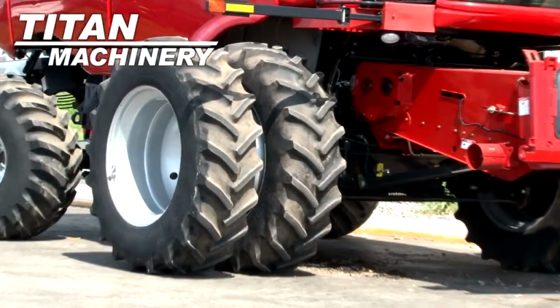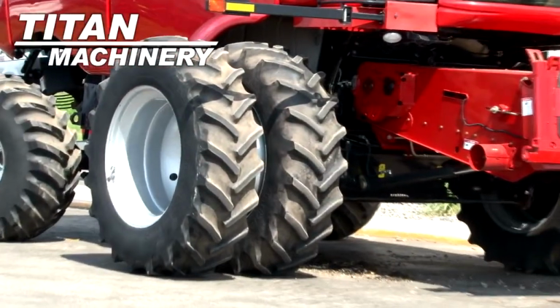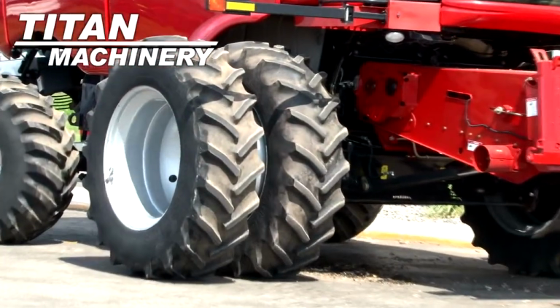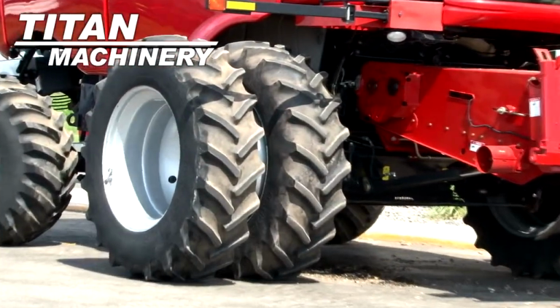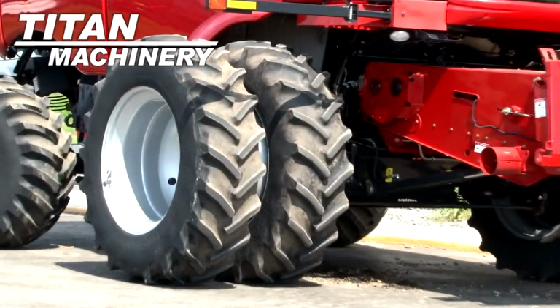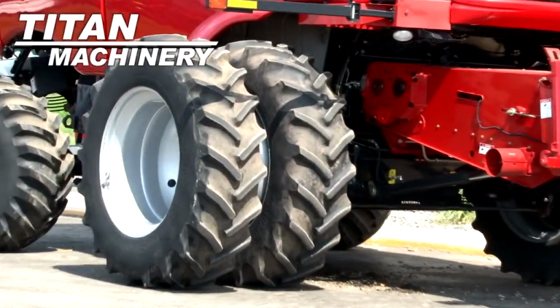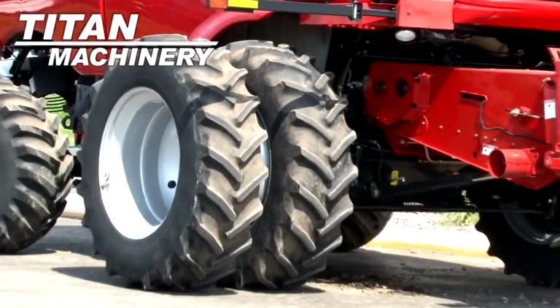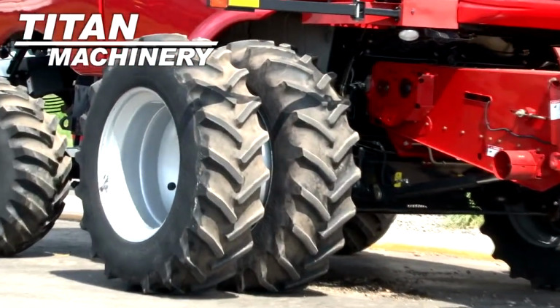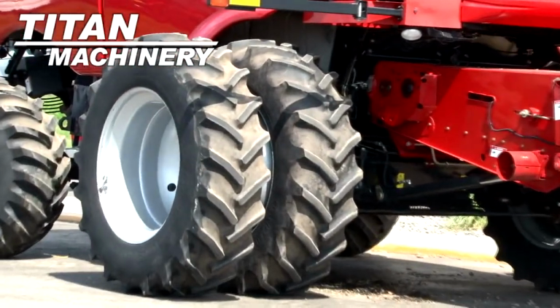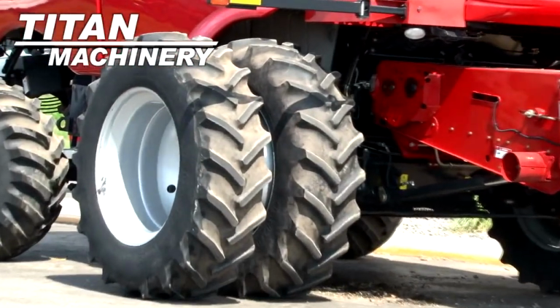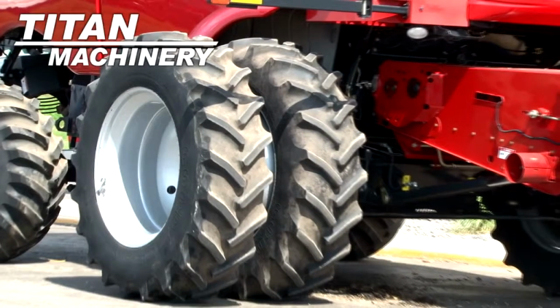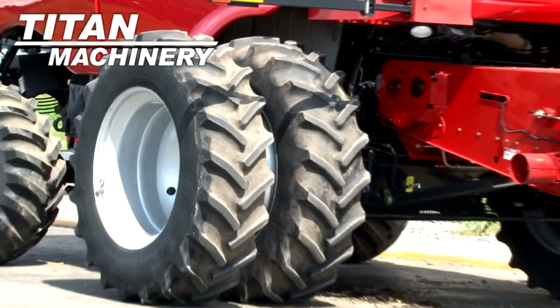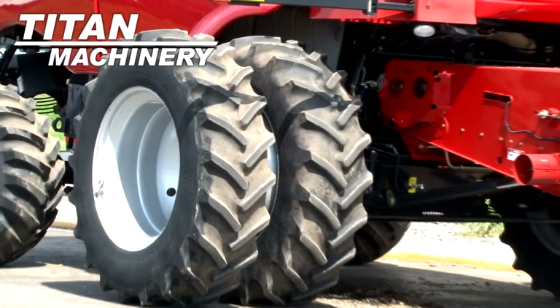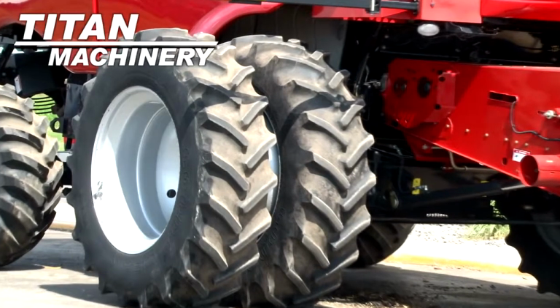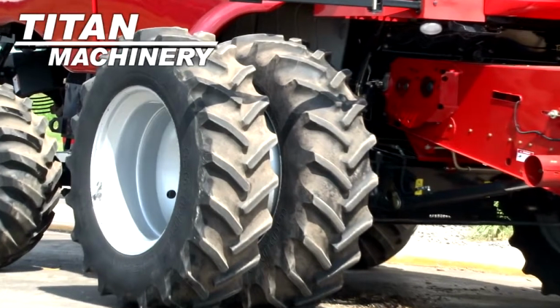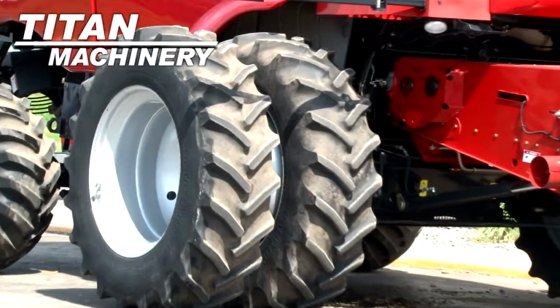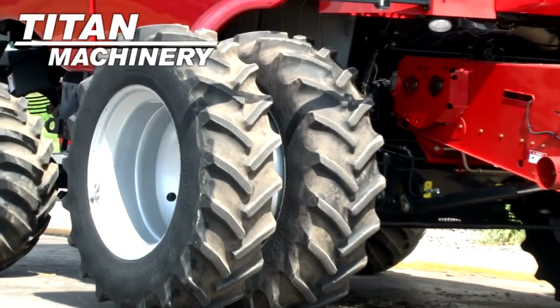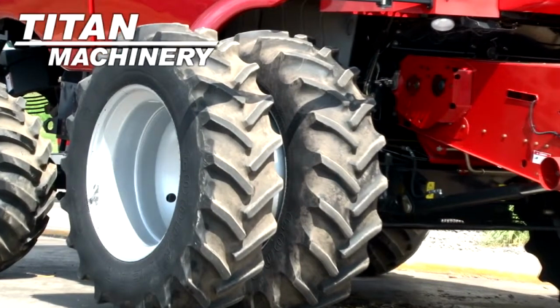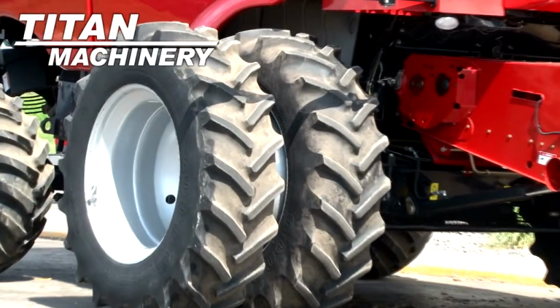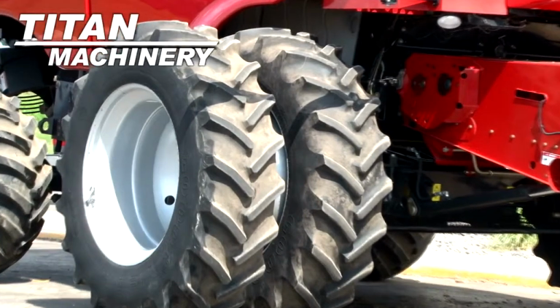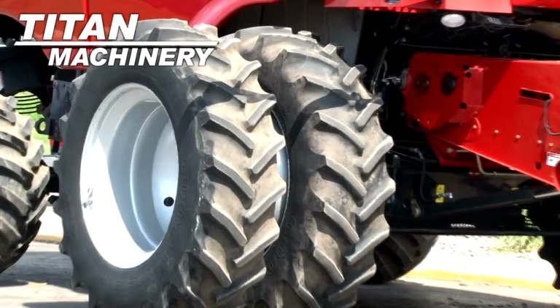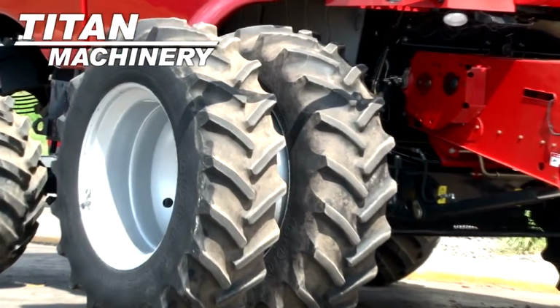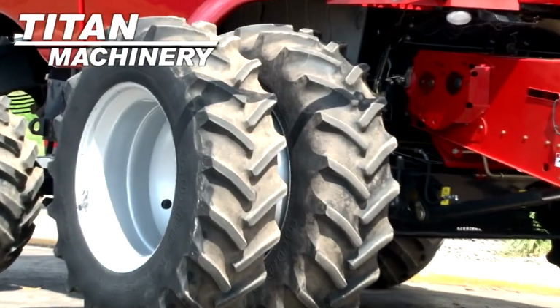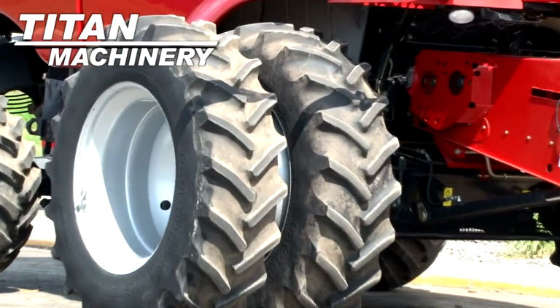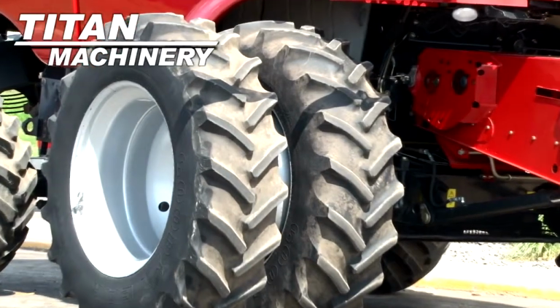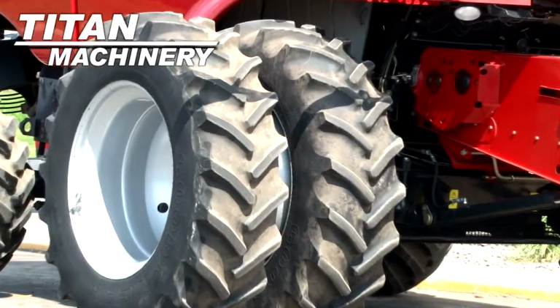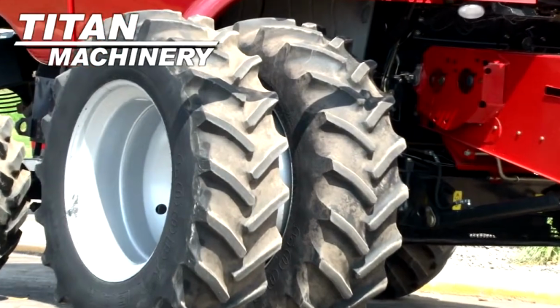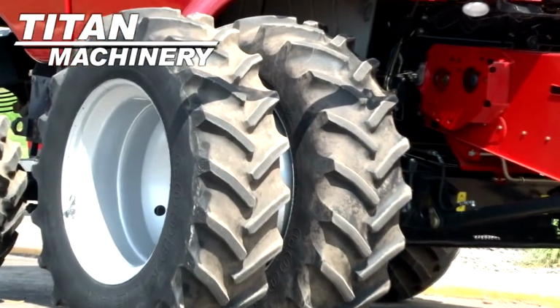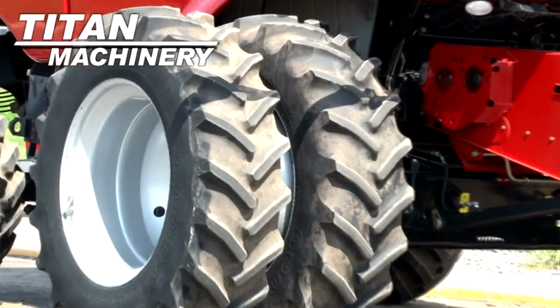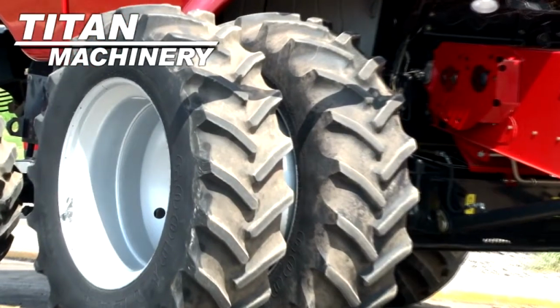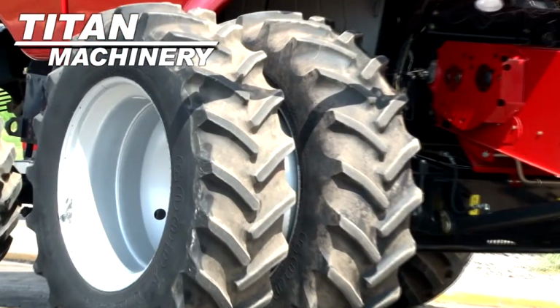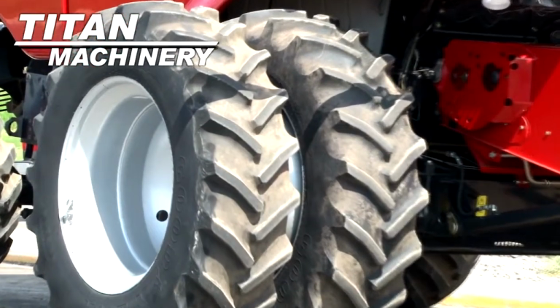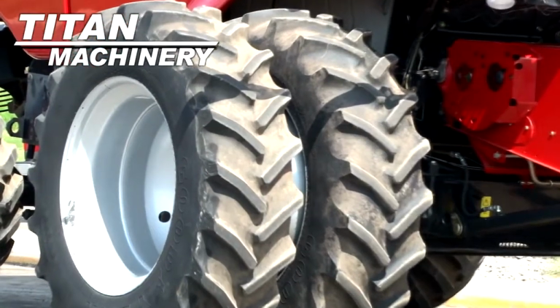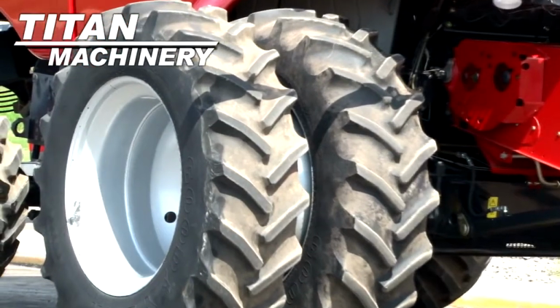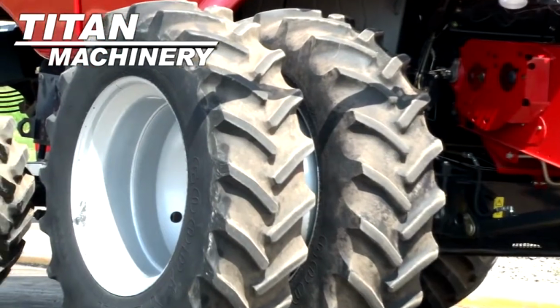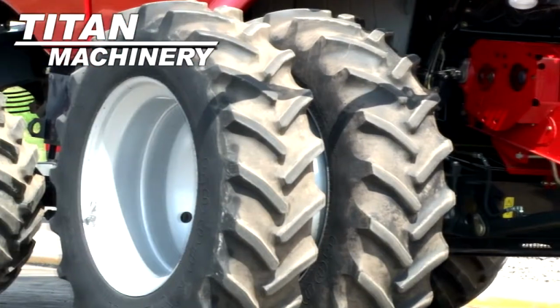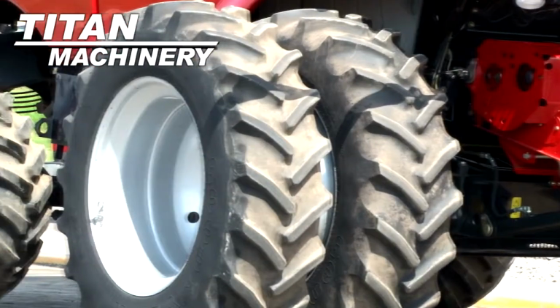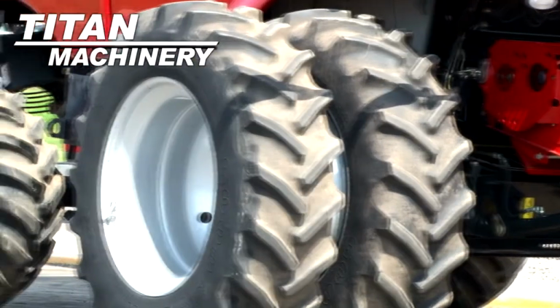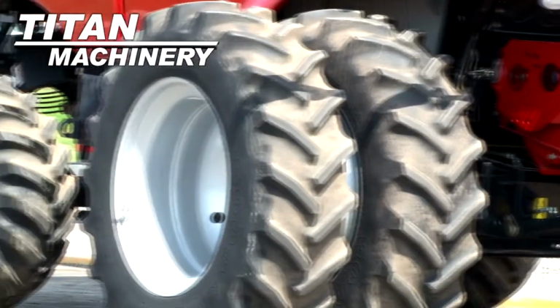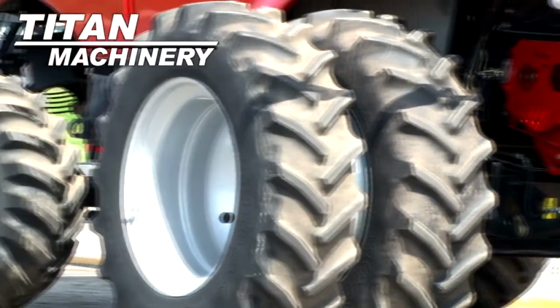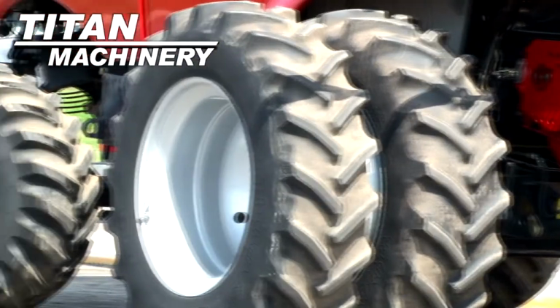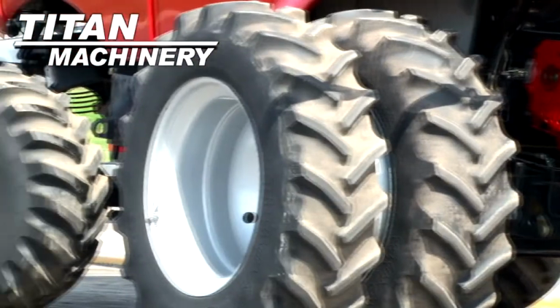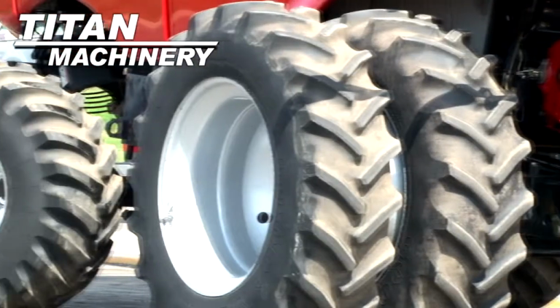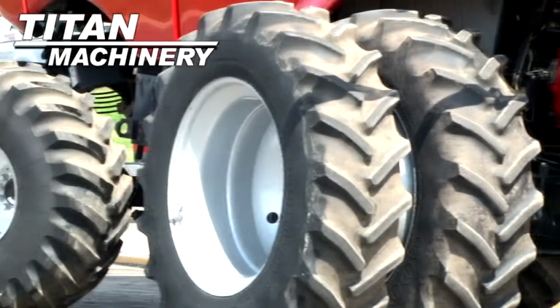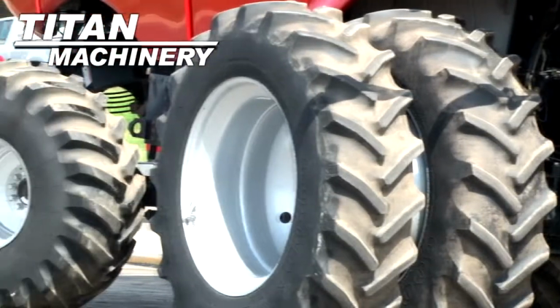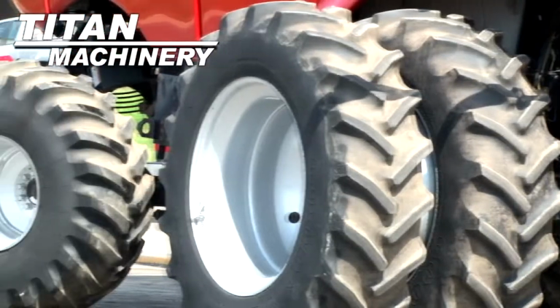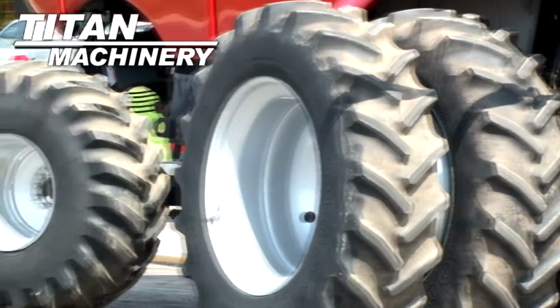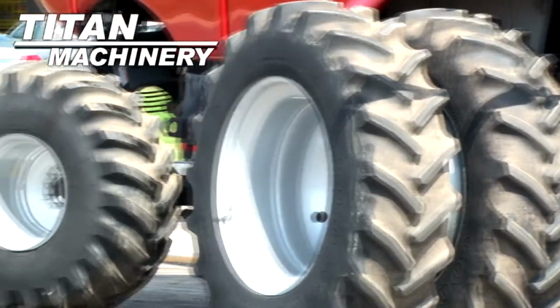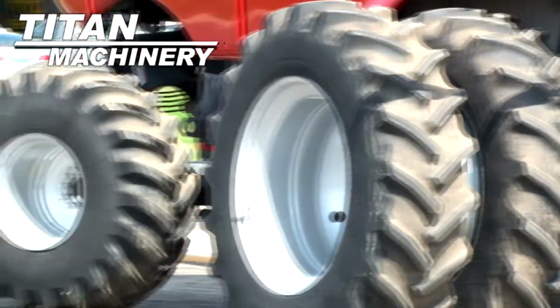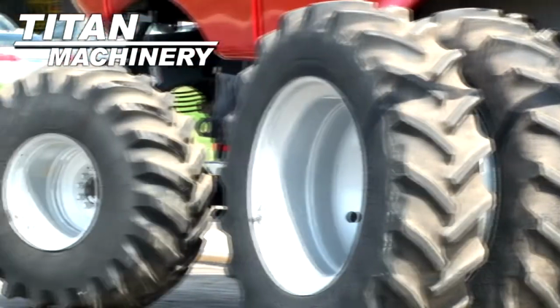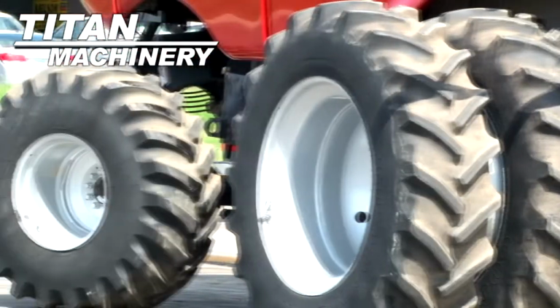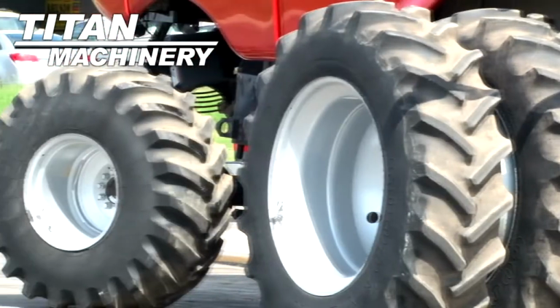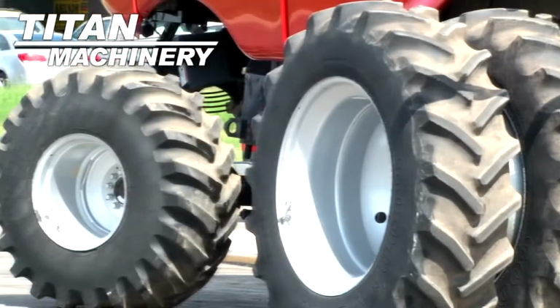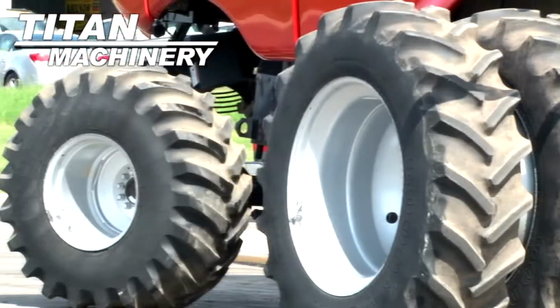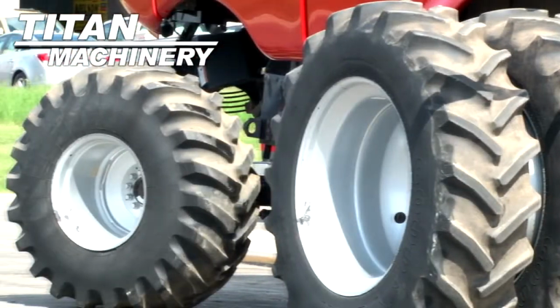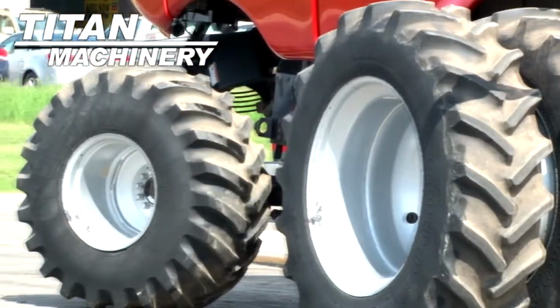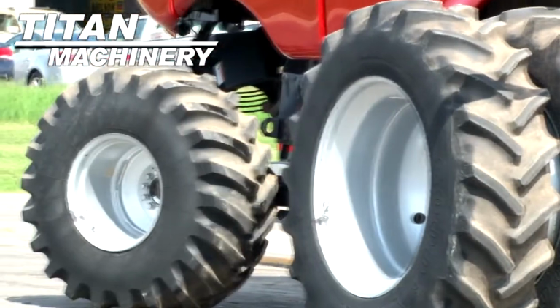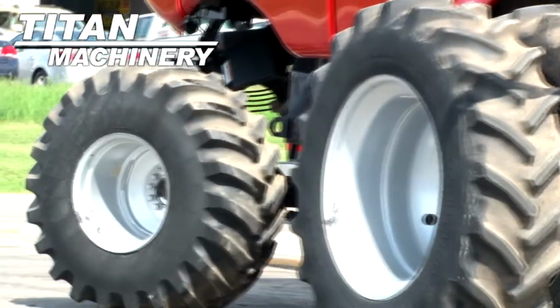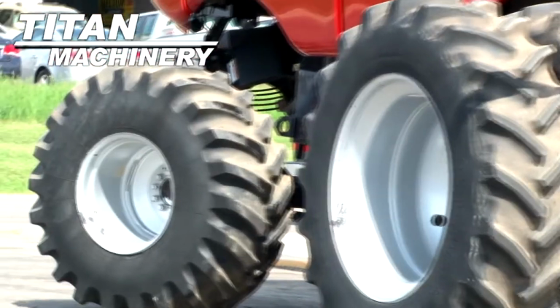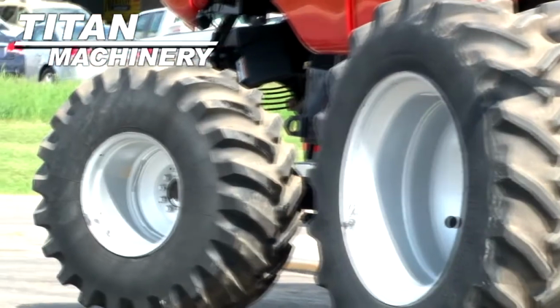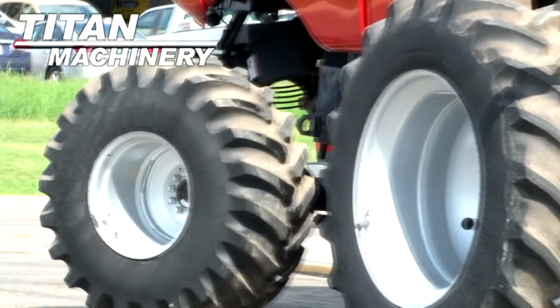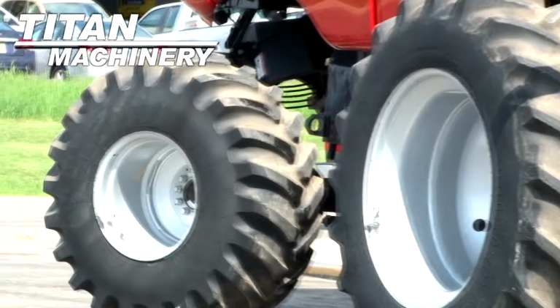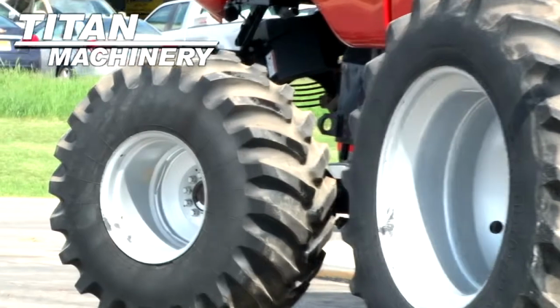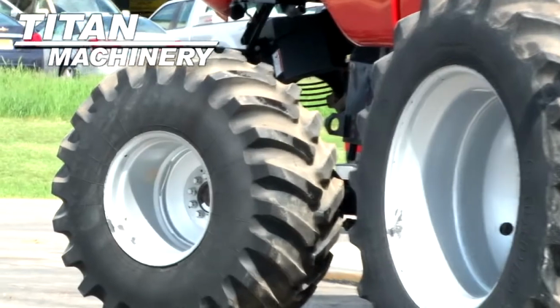Drive tires are dual 20.8 42's. Steering tires are 28 L 26's.